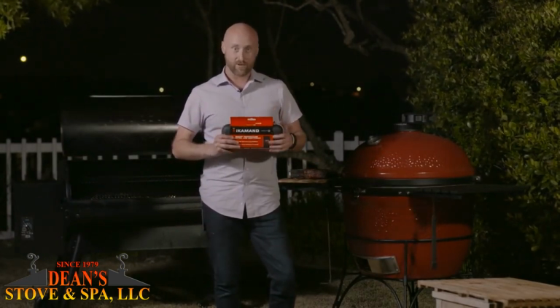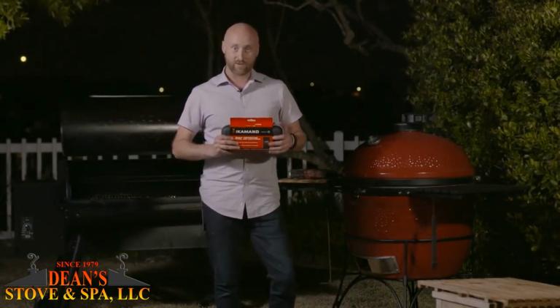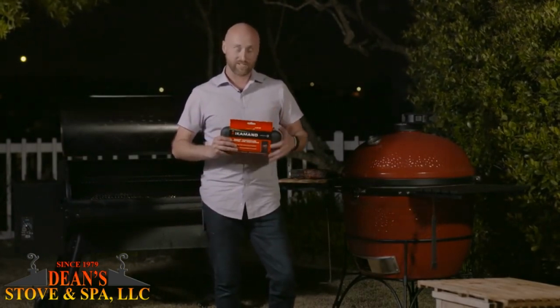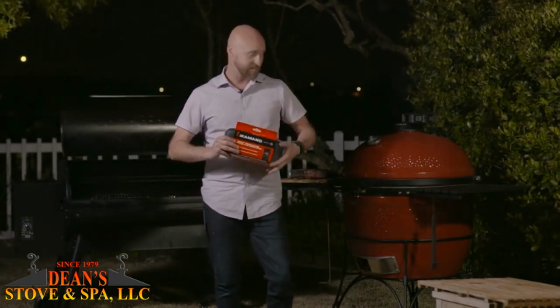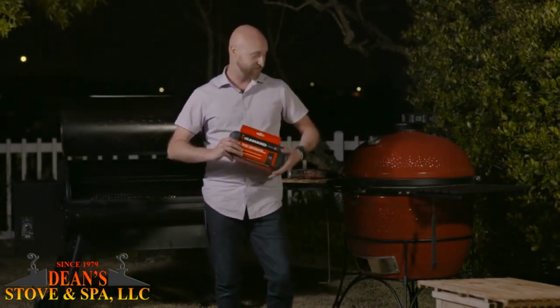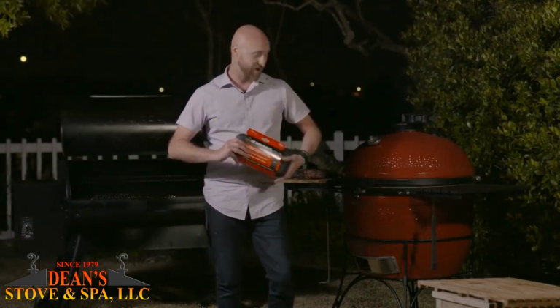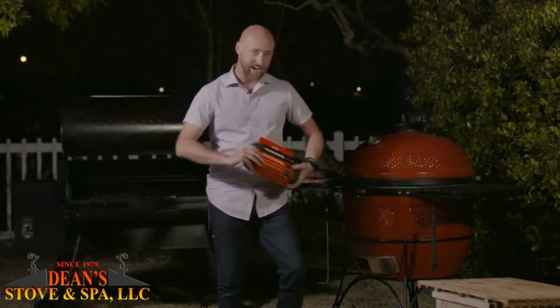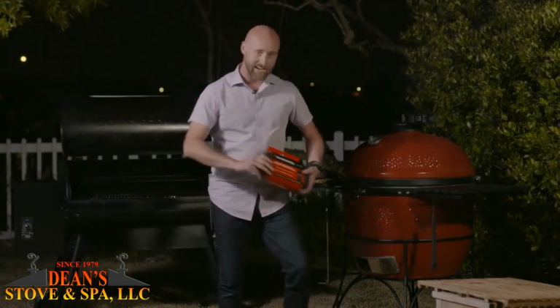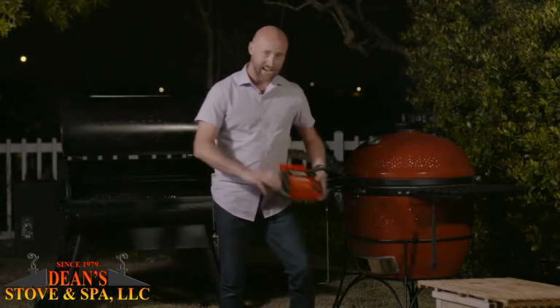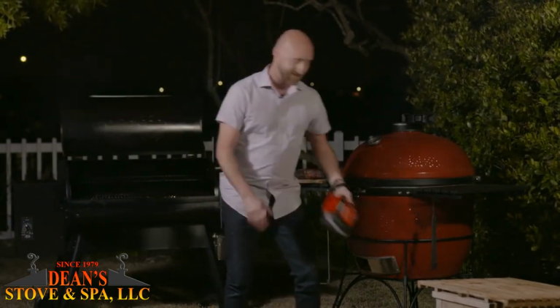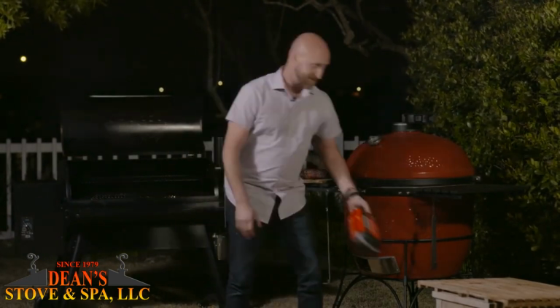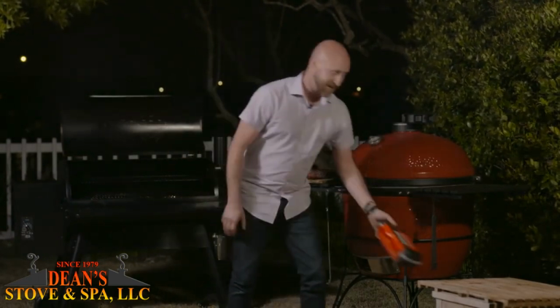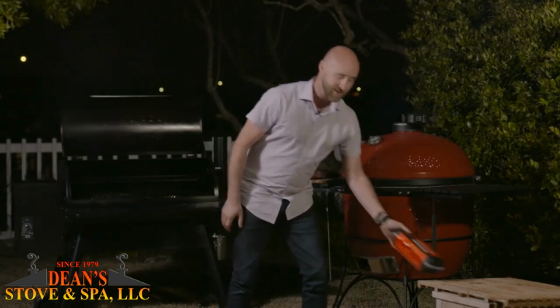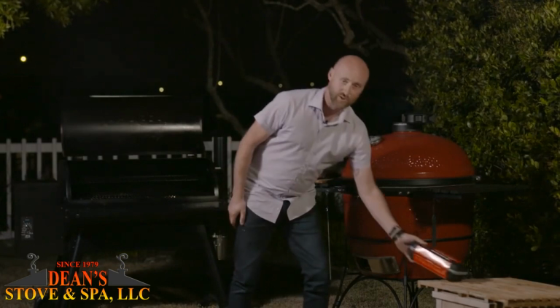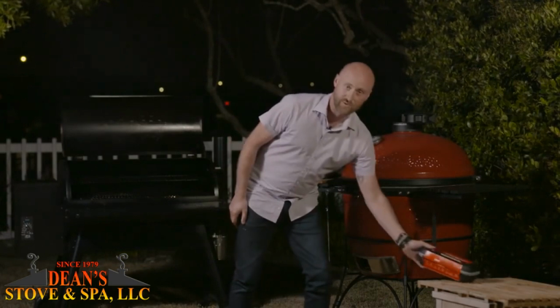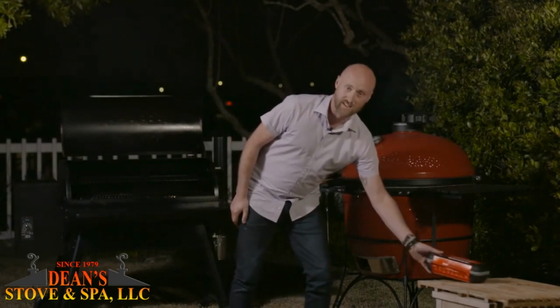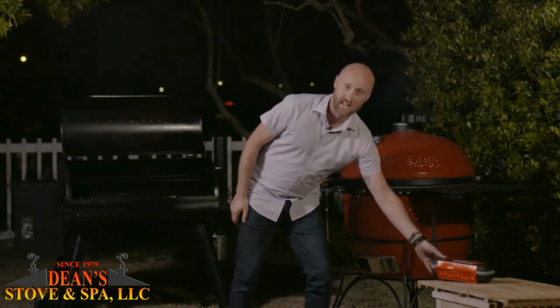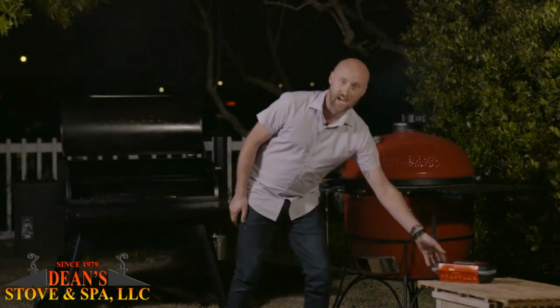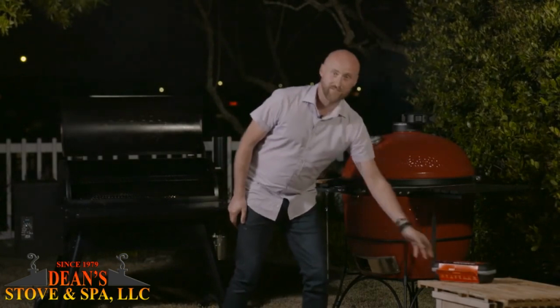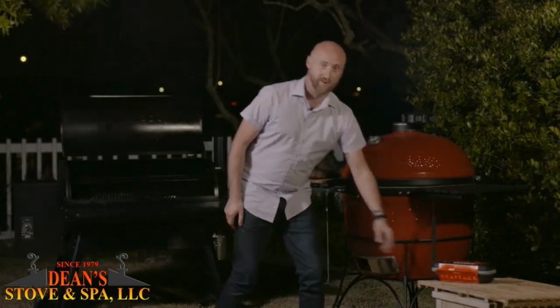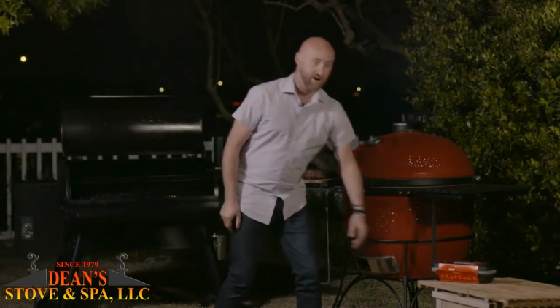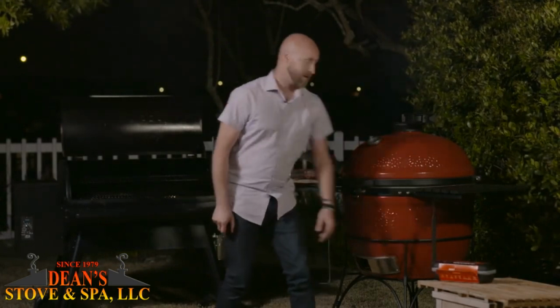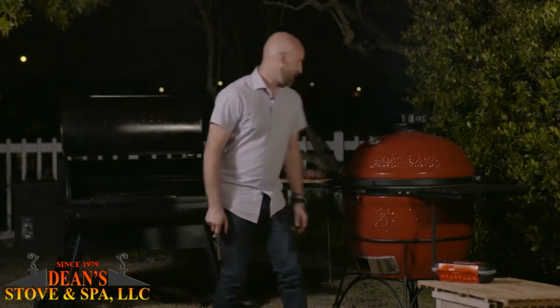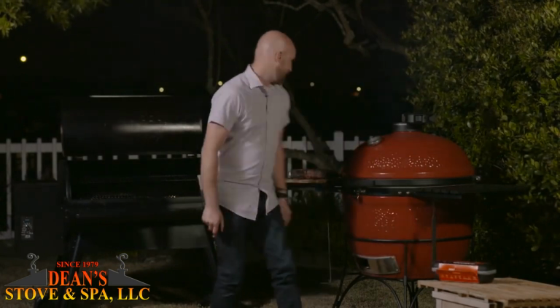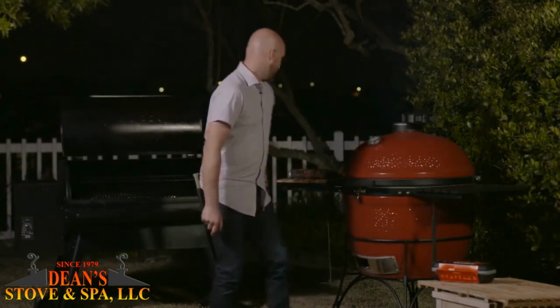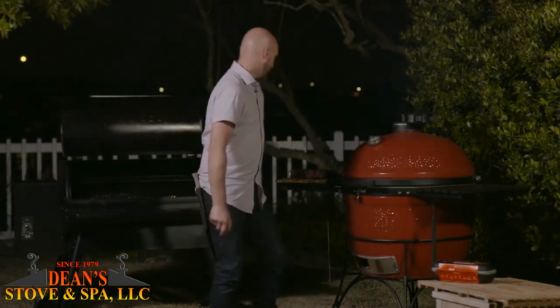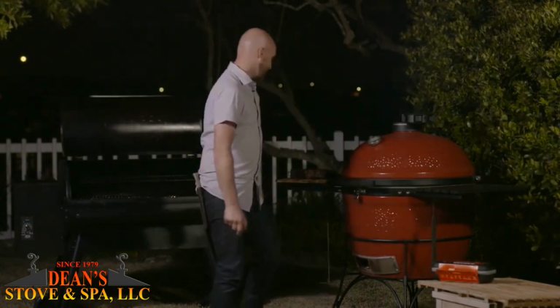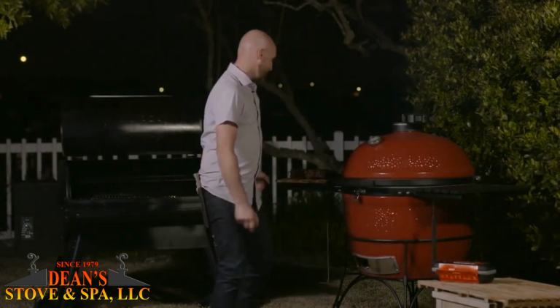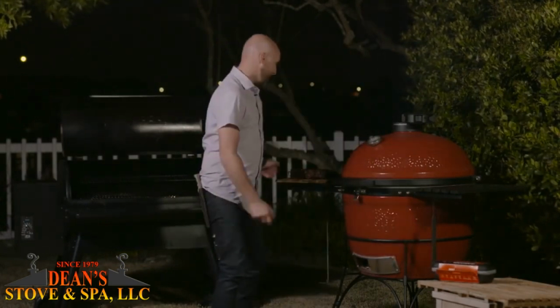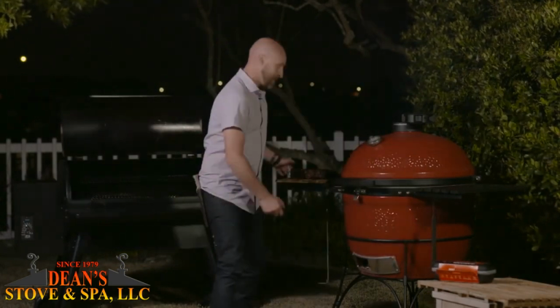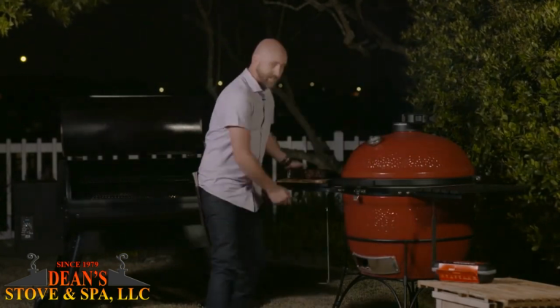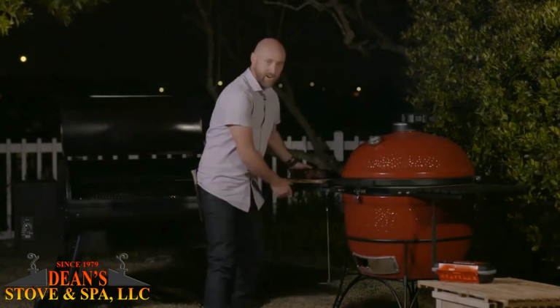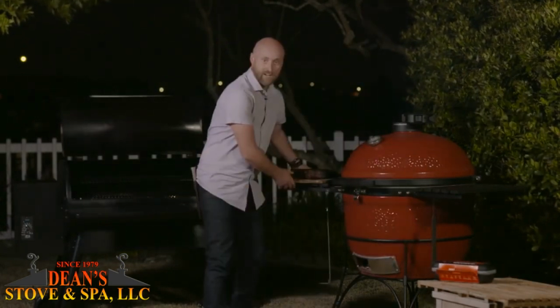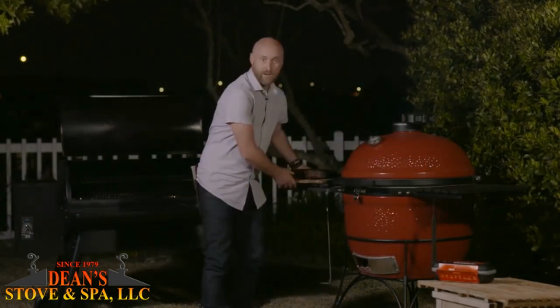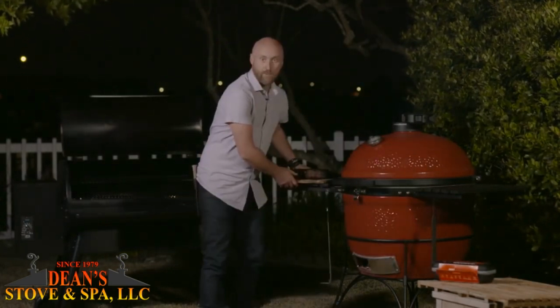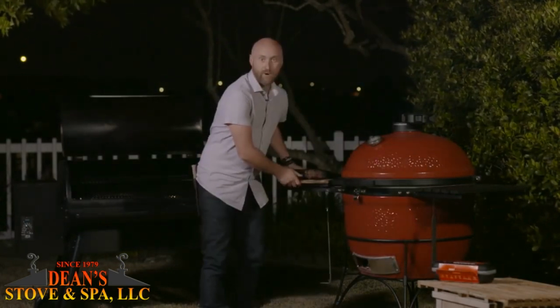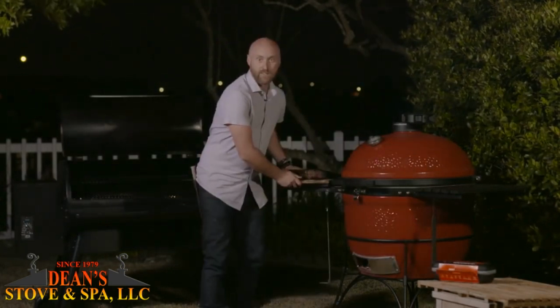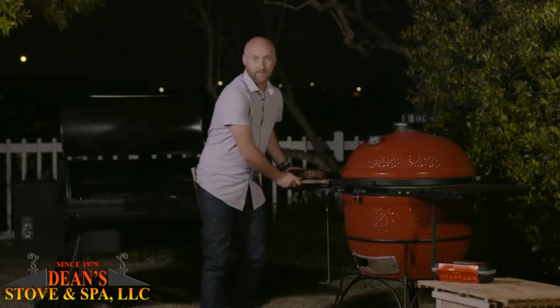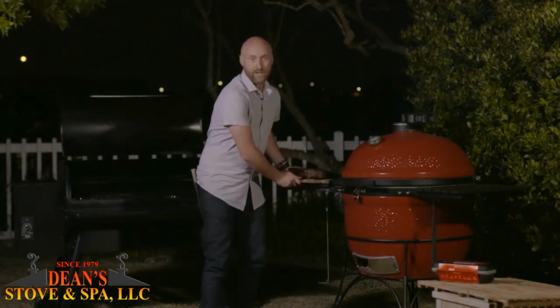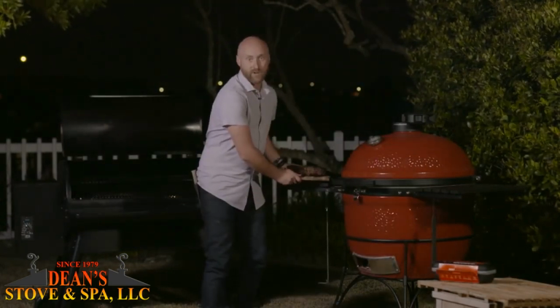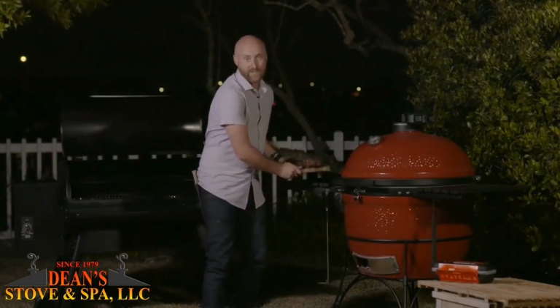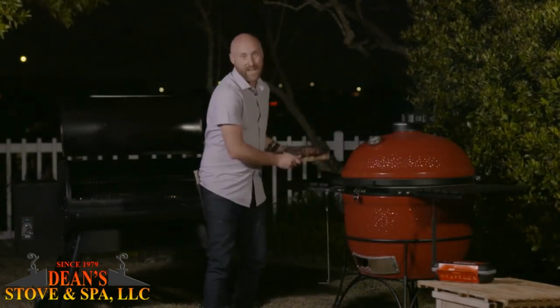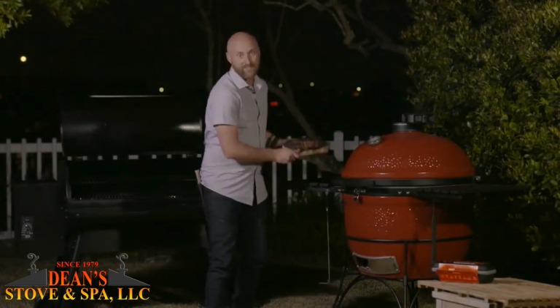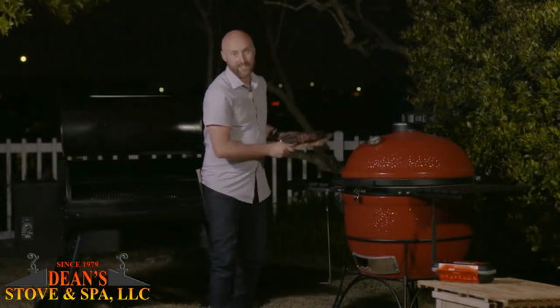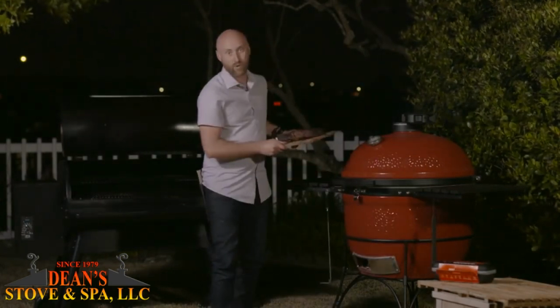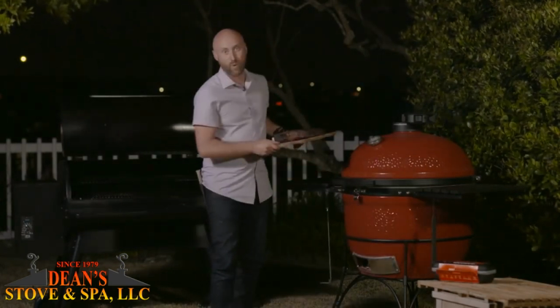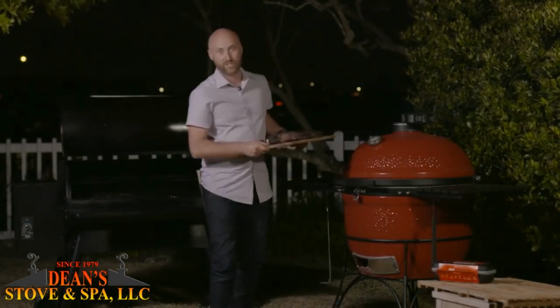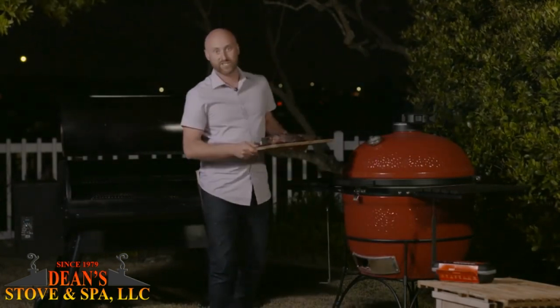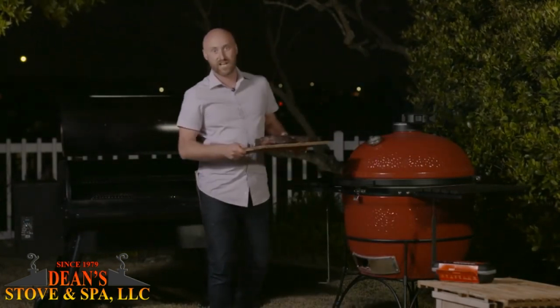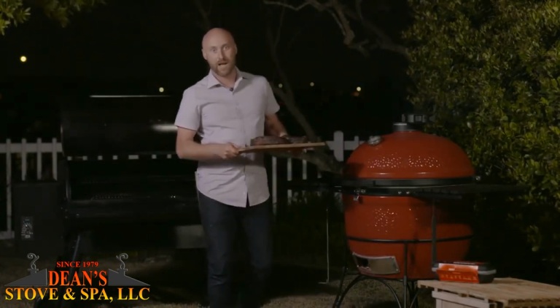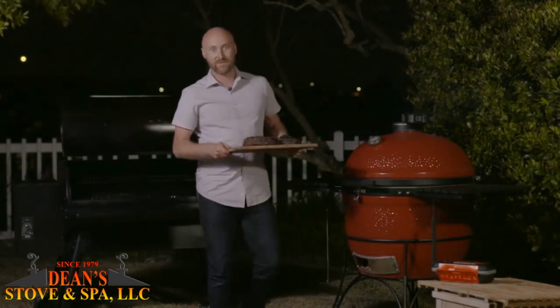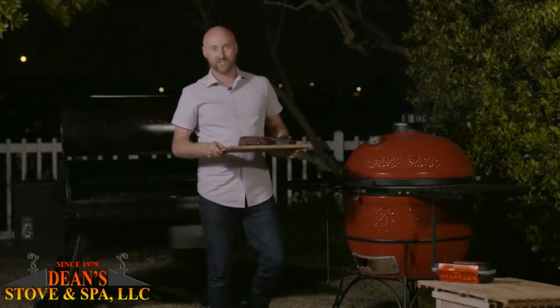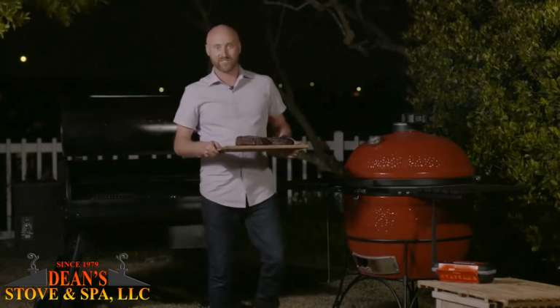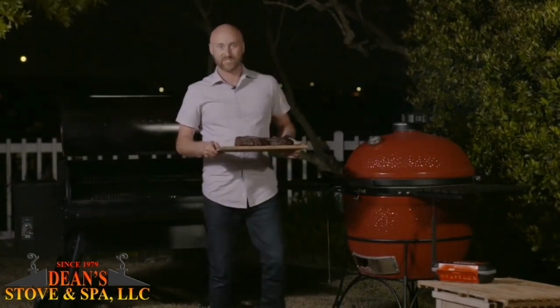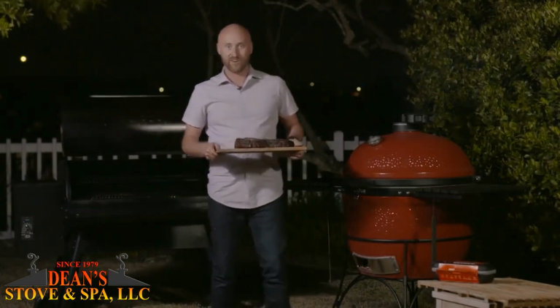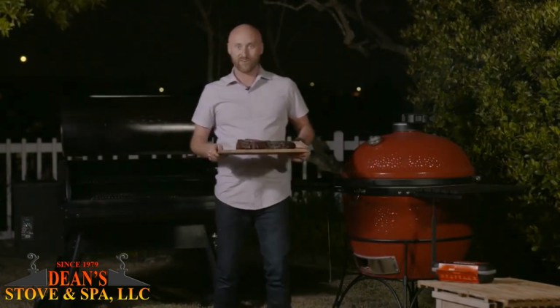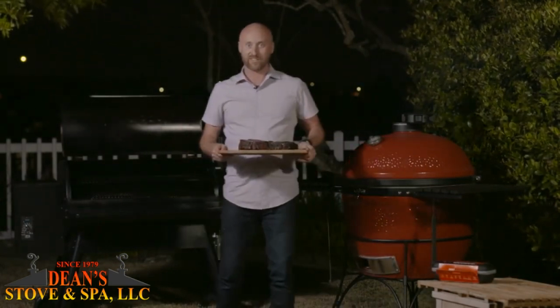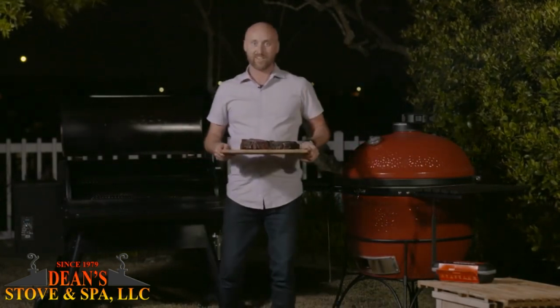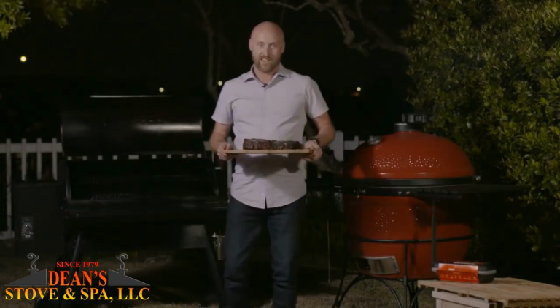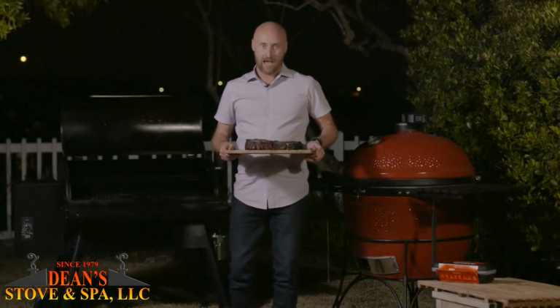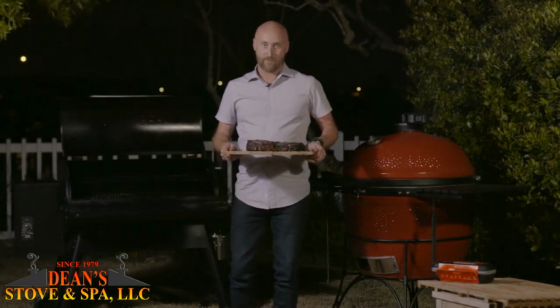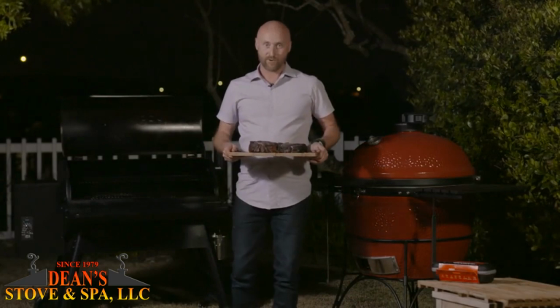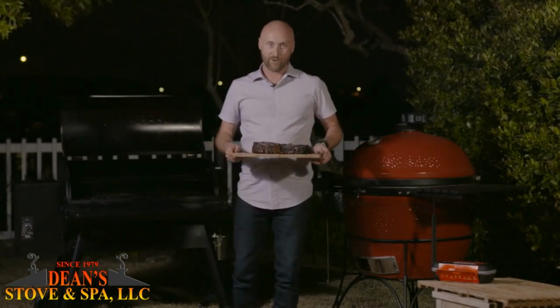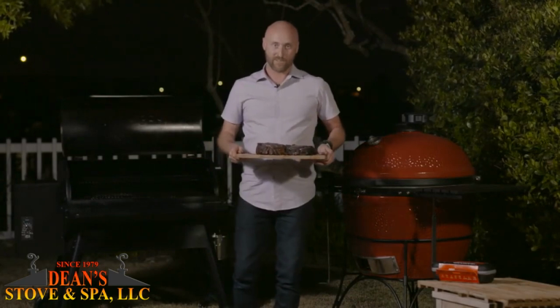Folks, thanks for hanging out today — this was a lot of fun. Again, my name's Eric Gephardt. Let me know if you have any questions, comments, or concerns. Happy grilling.